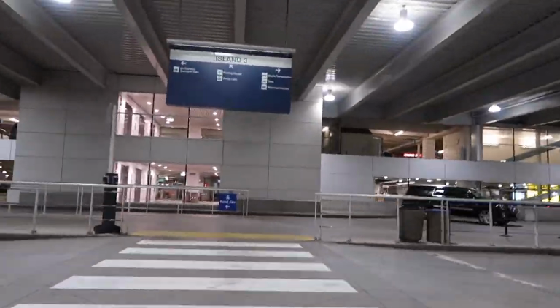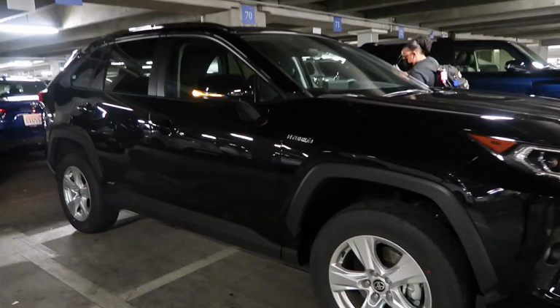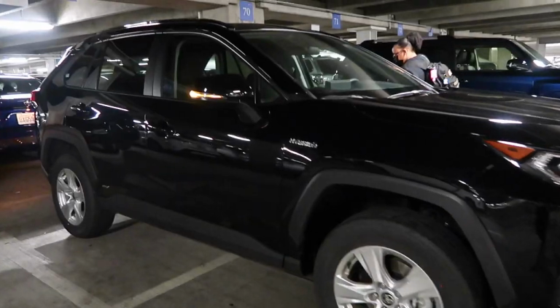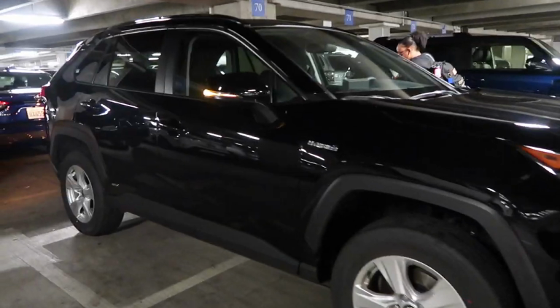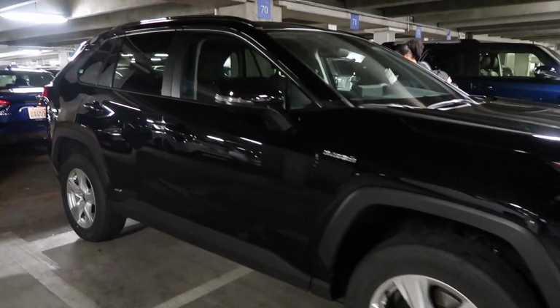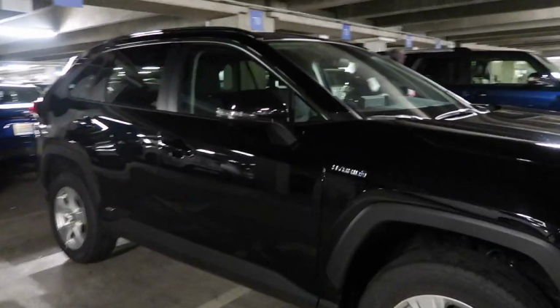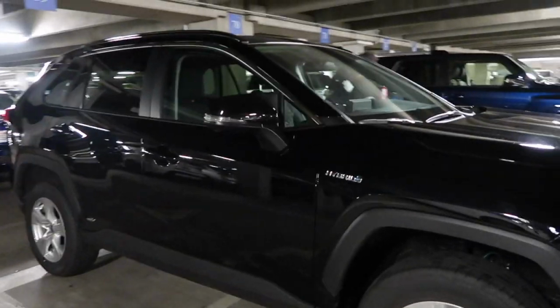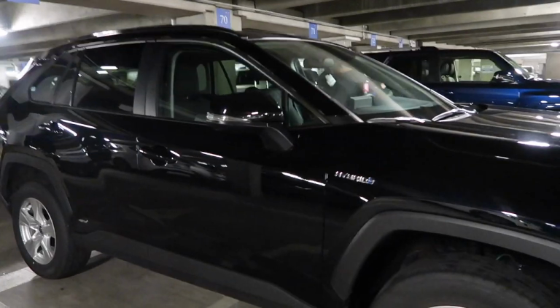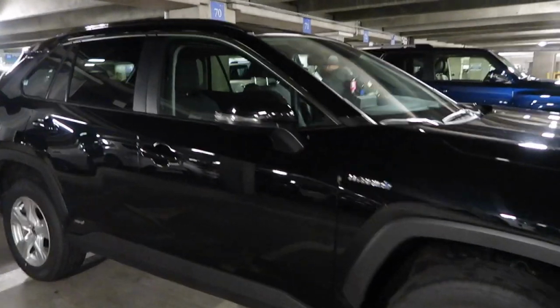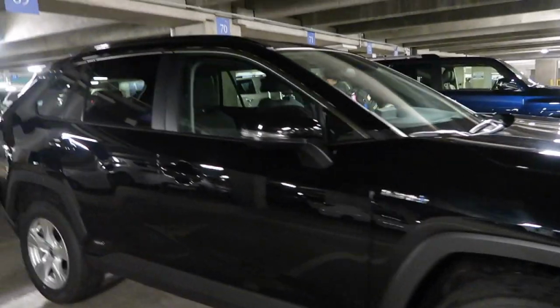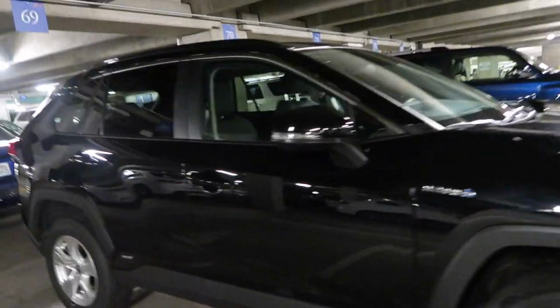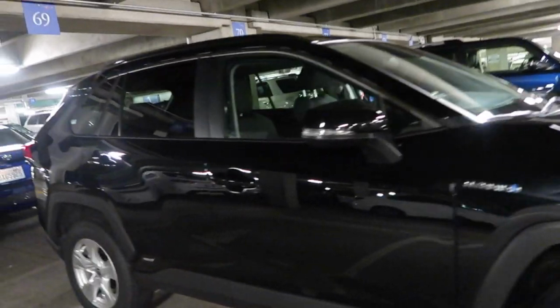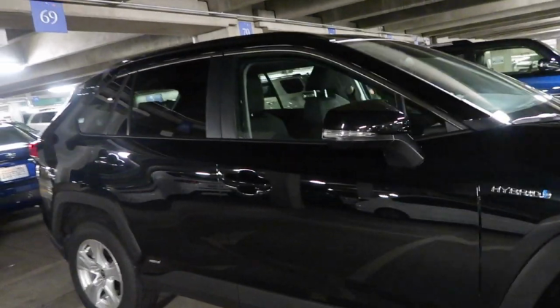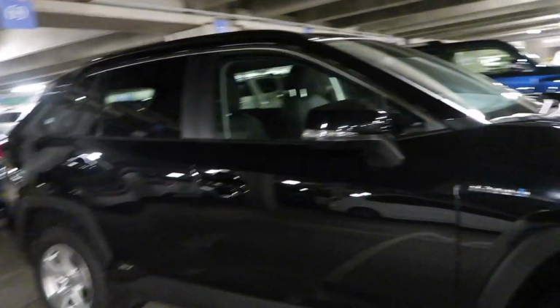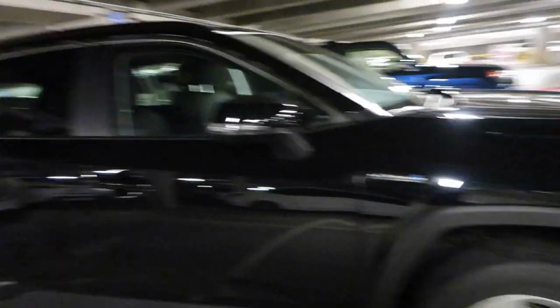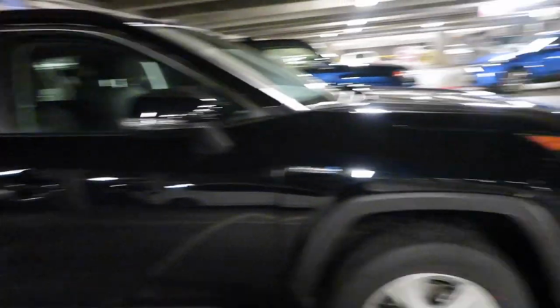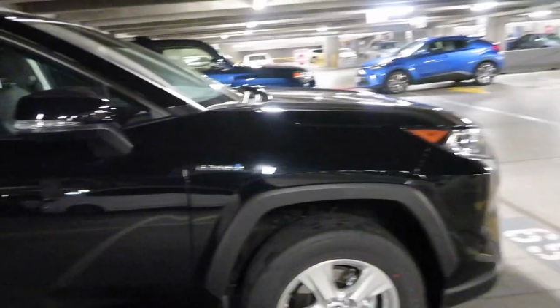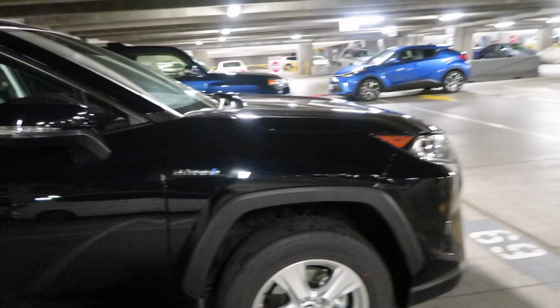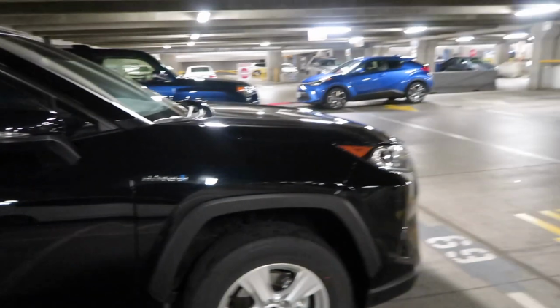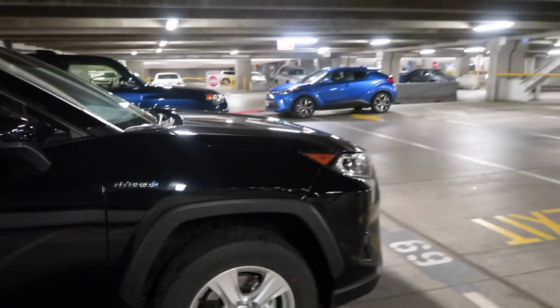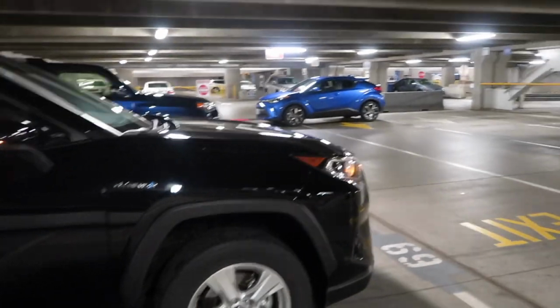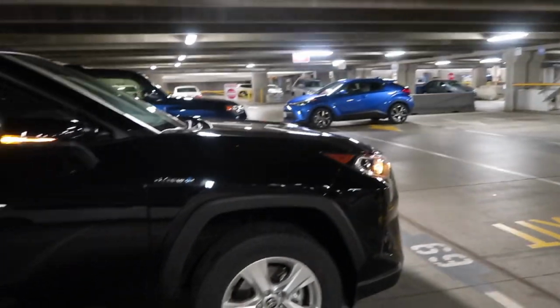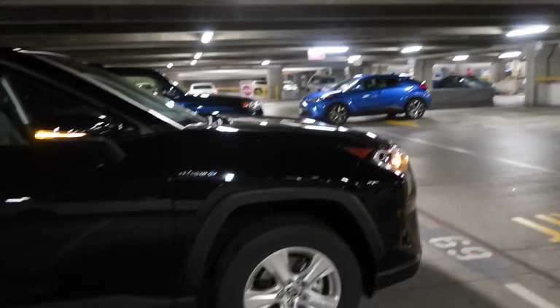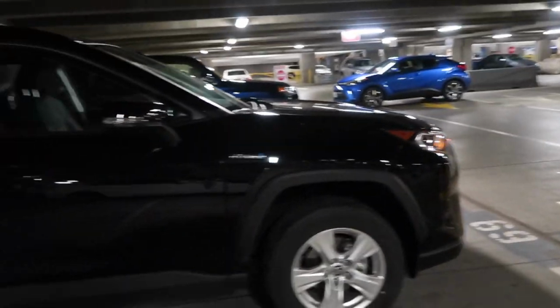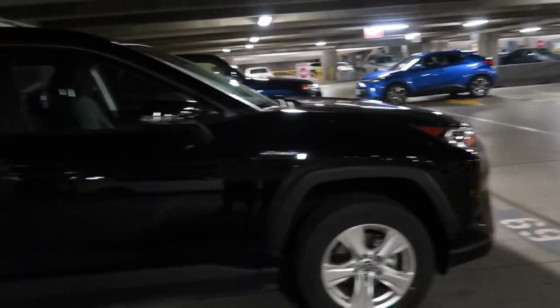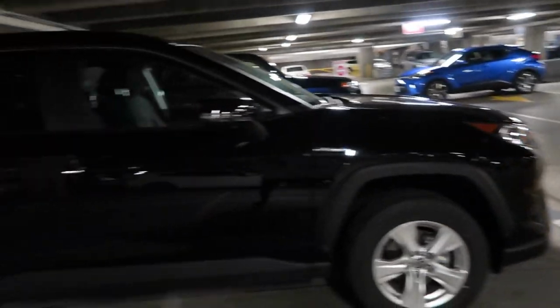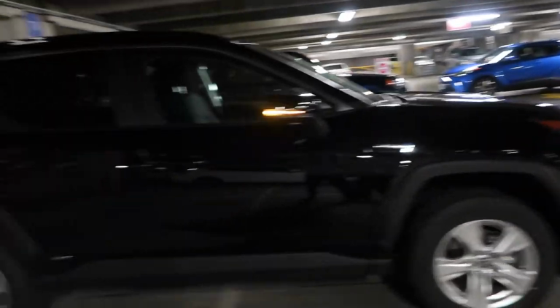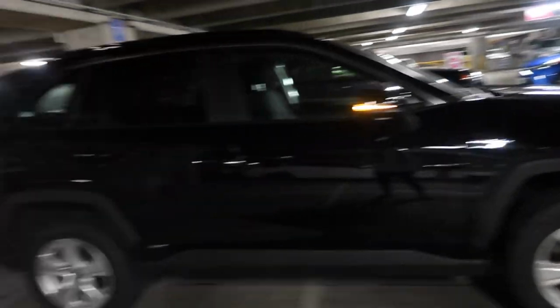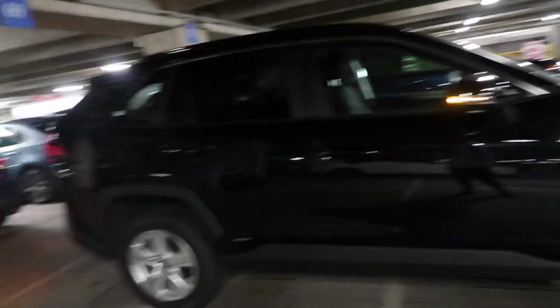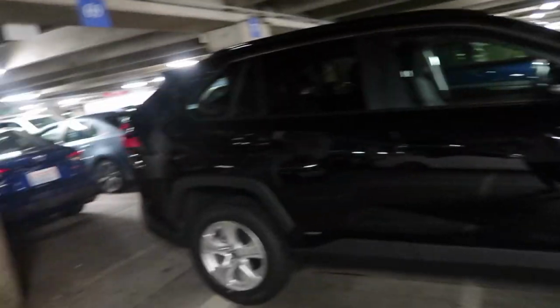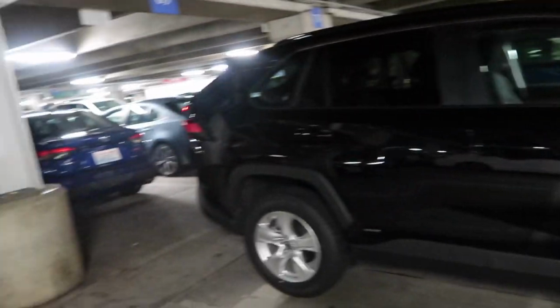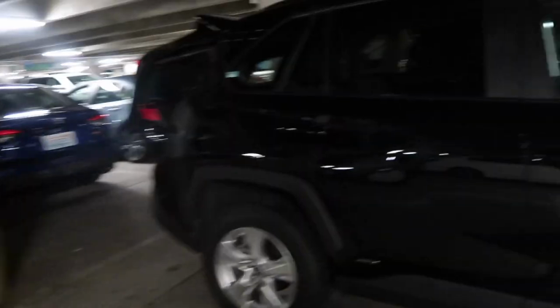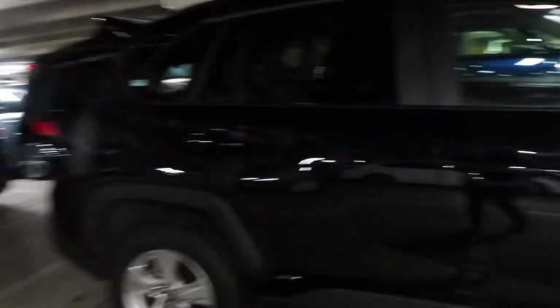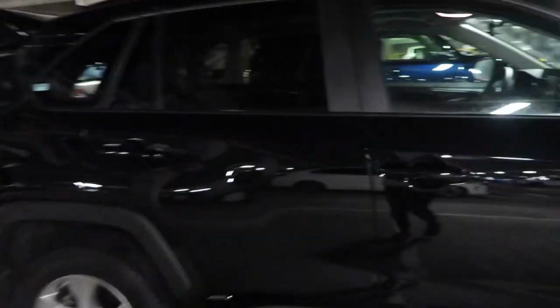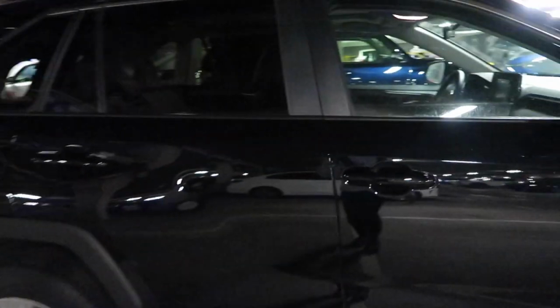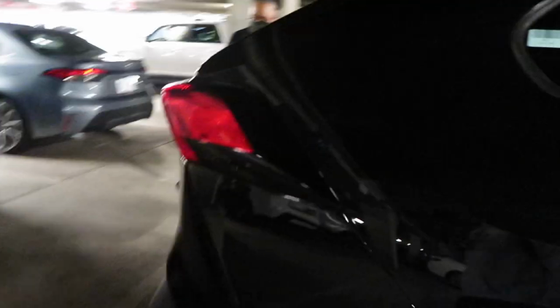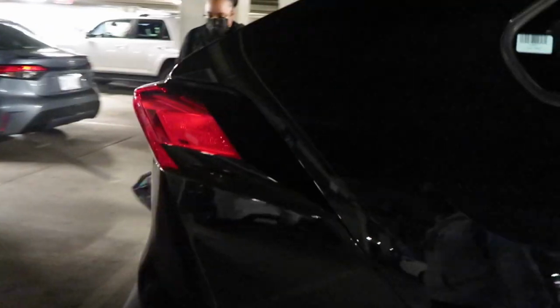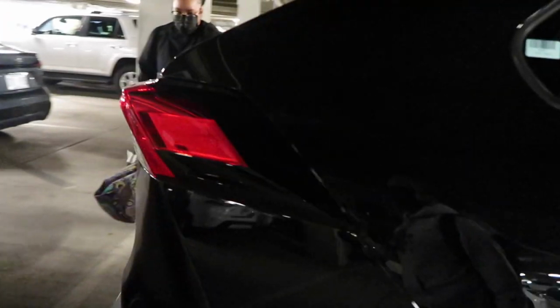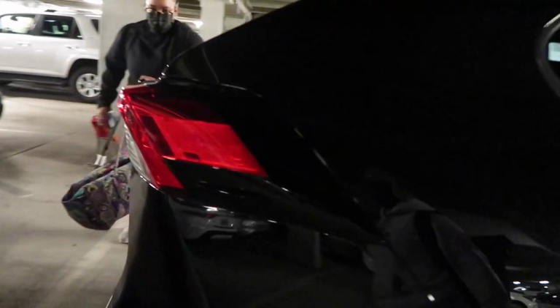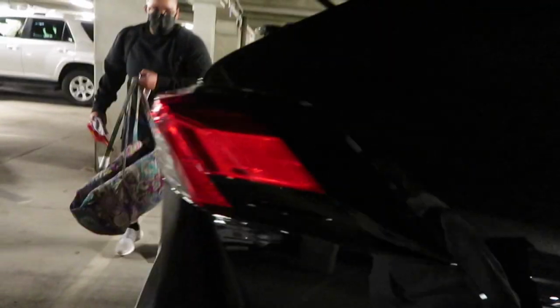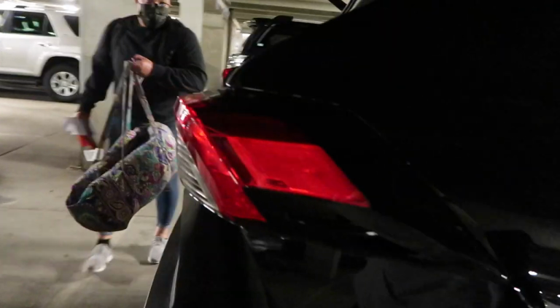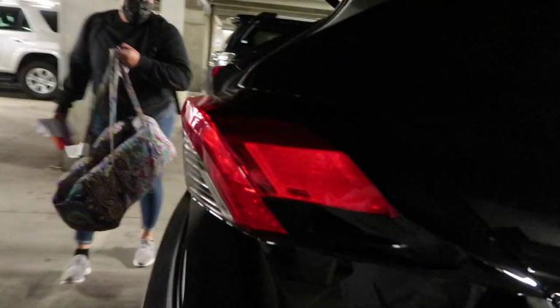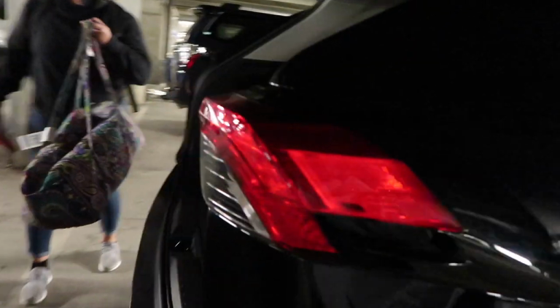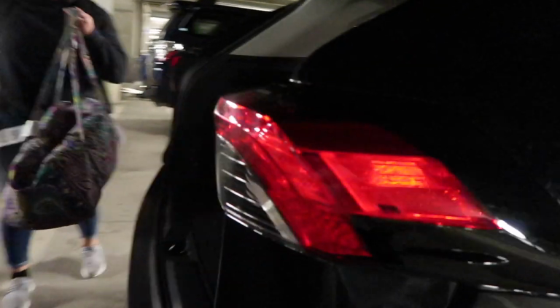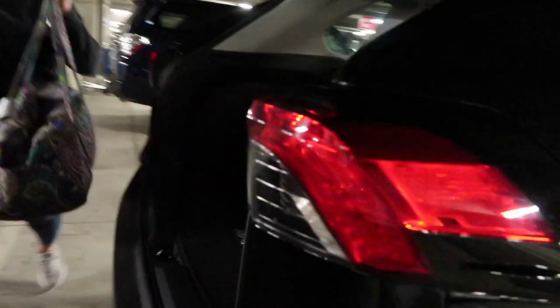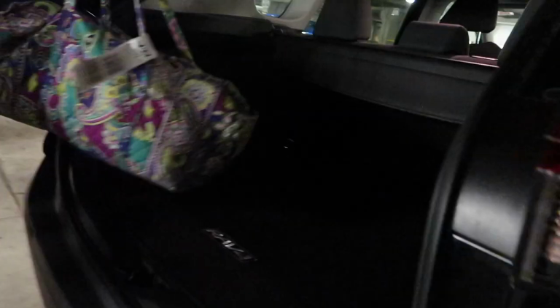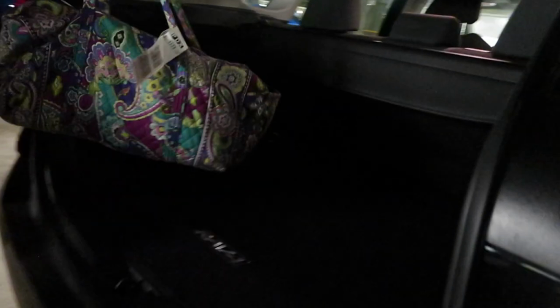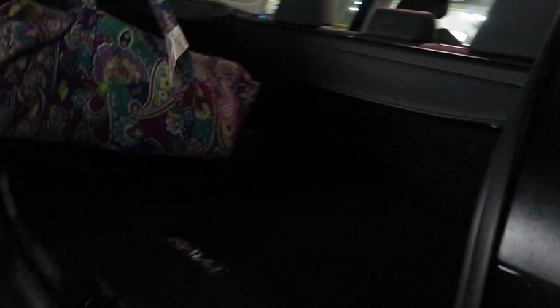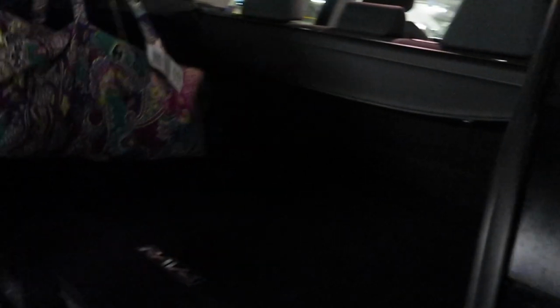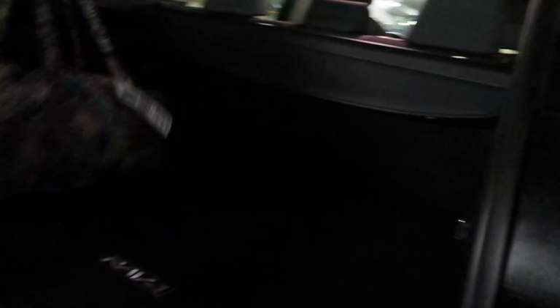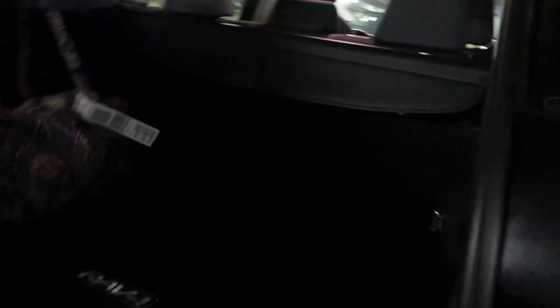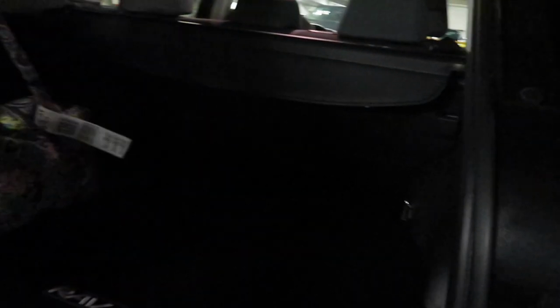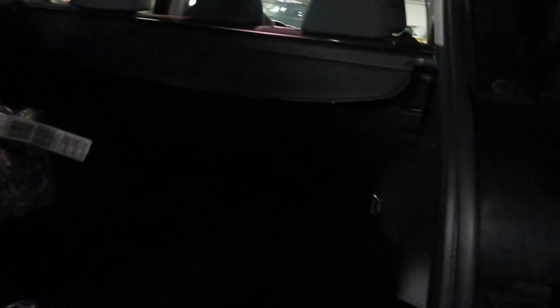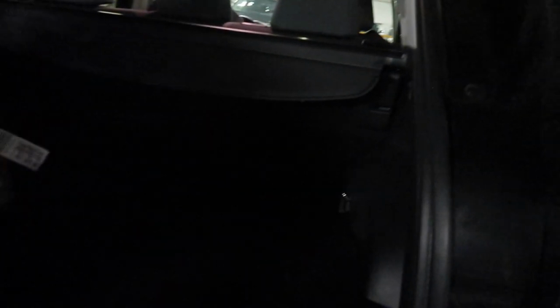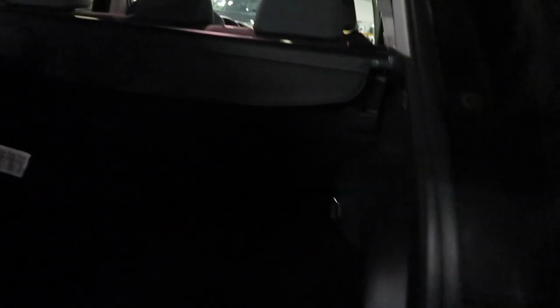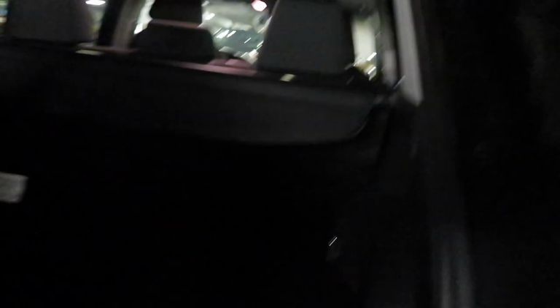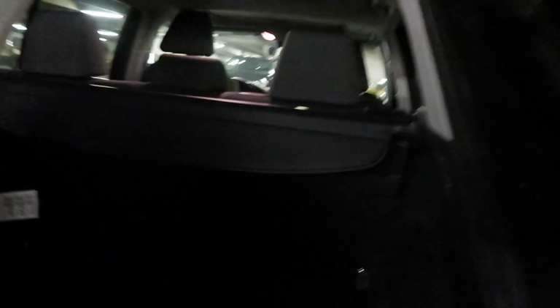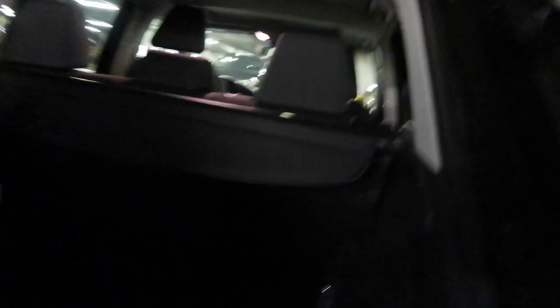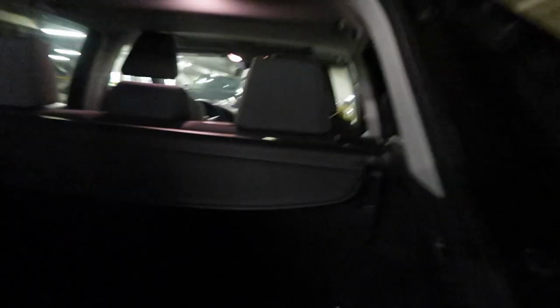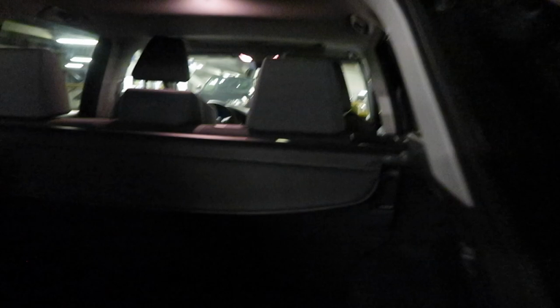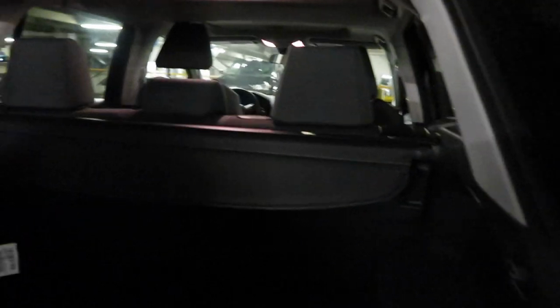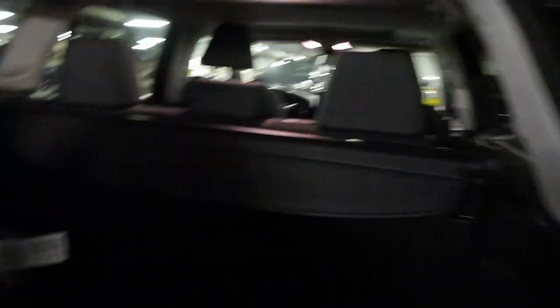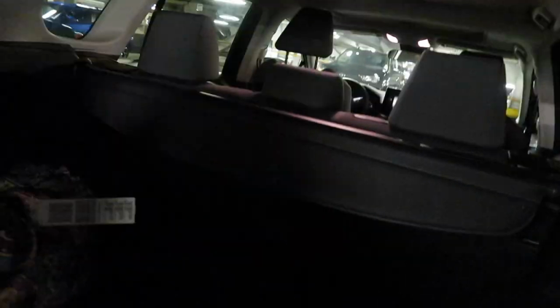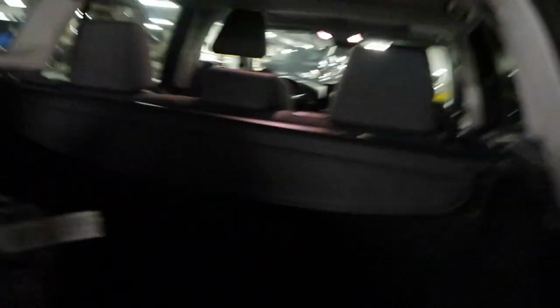All right, so here is the rental. We got the Toyota RAV4. This makes me want one. Low key, this is so cute.